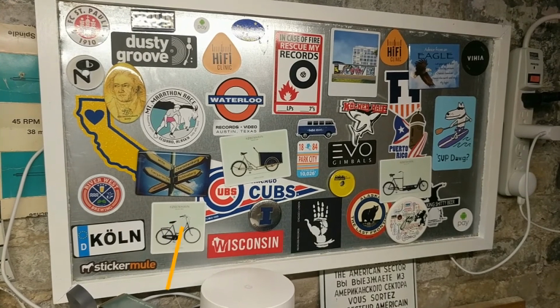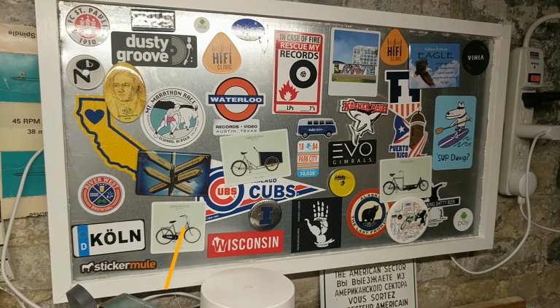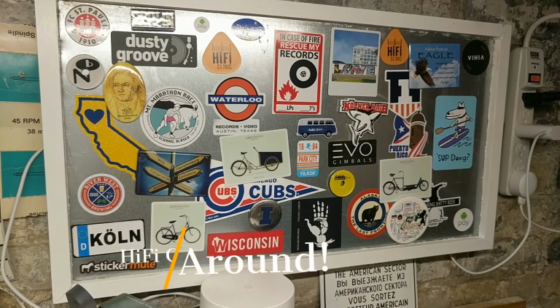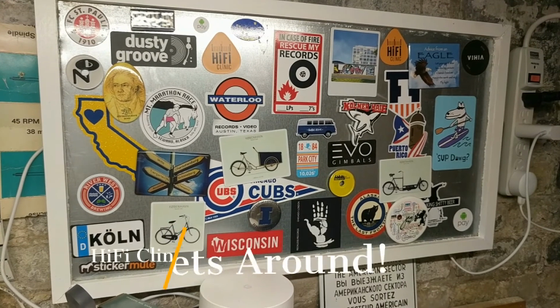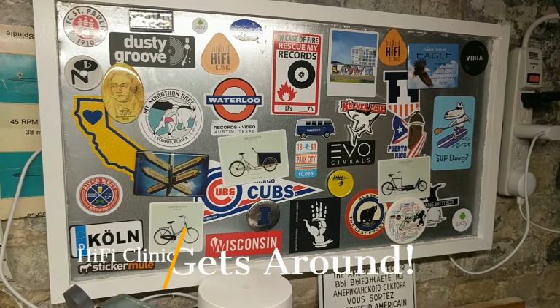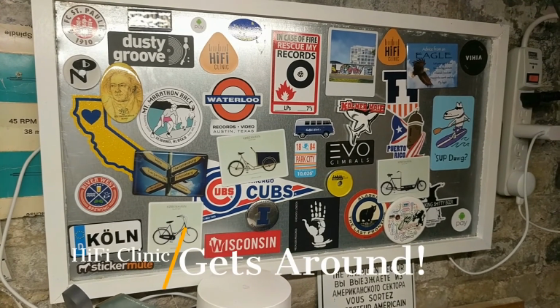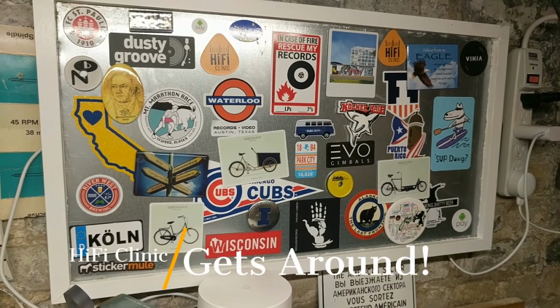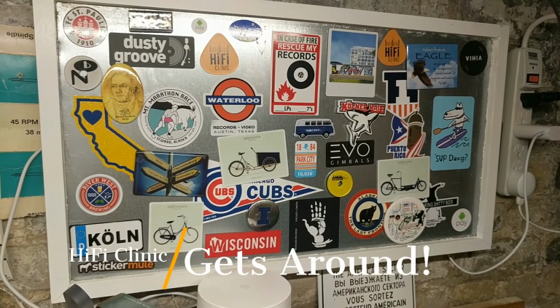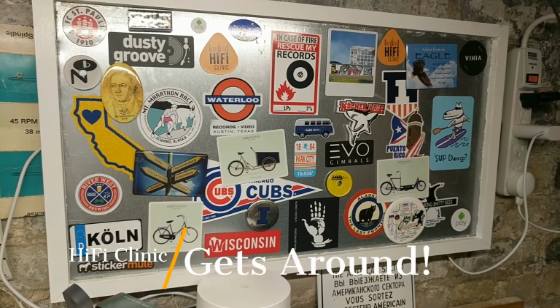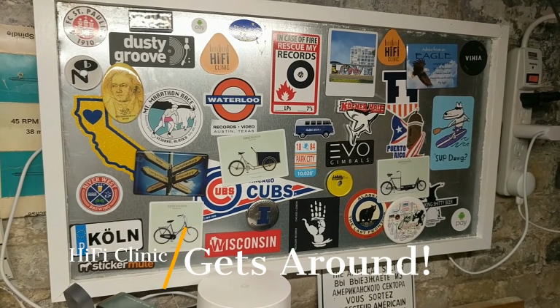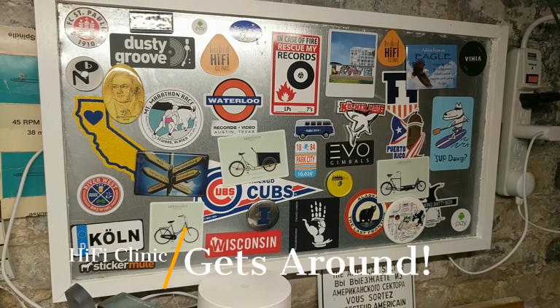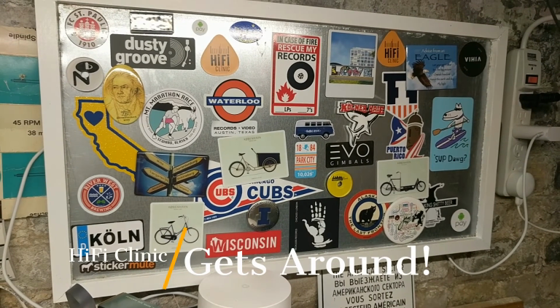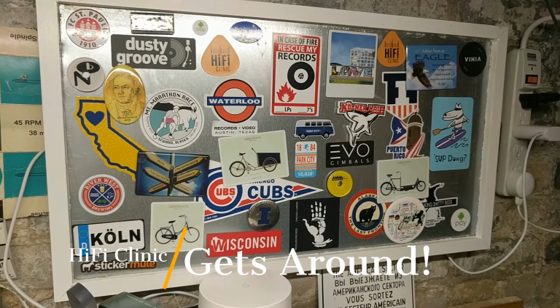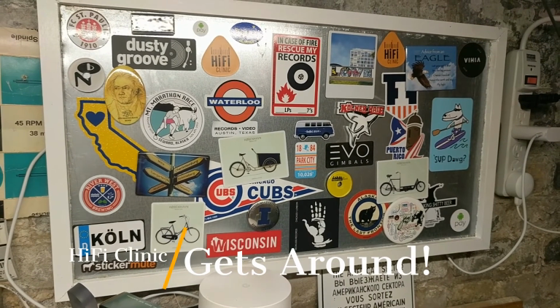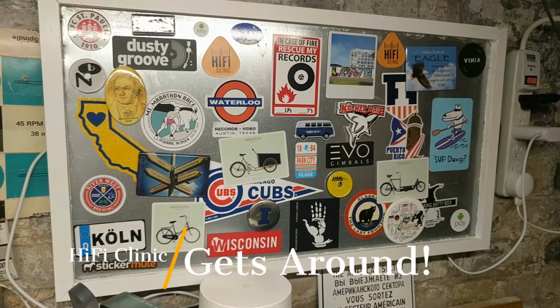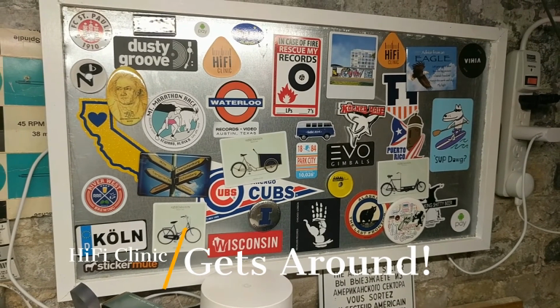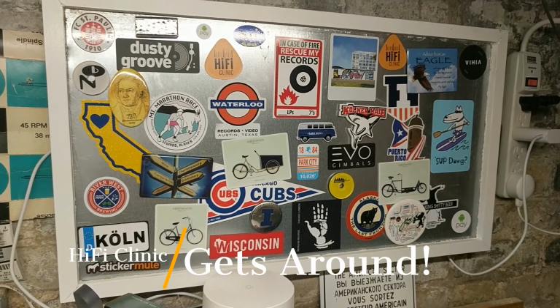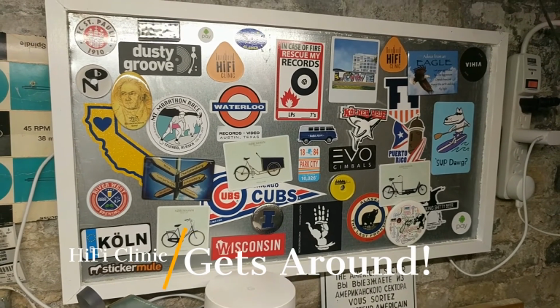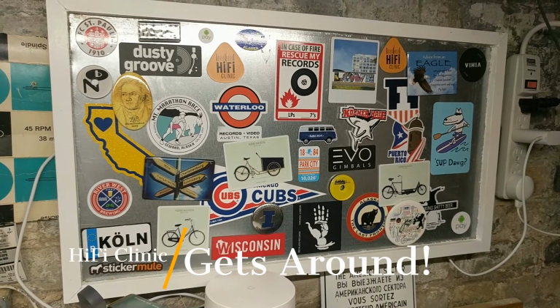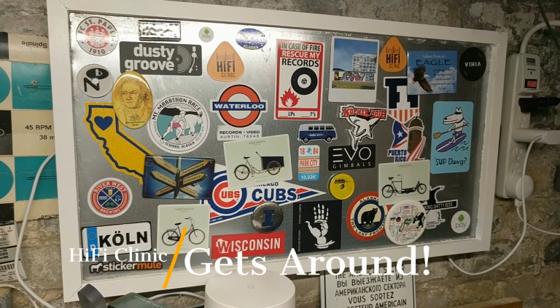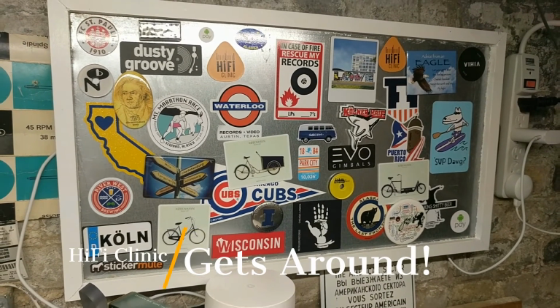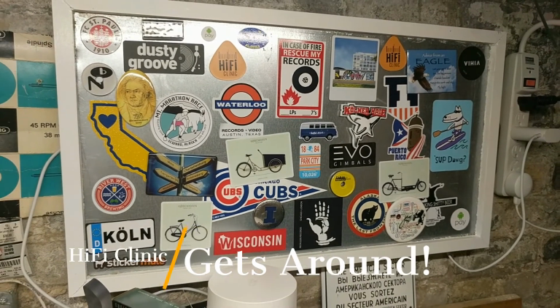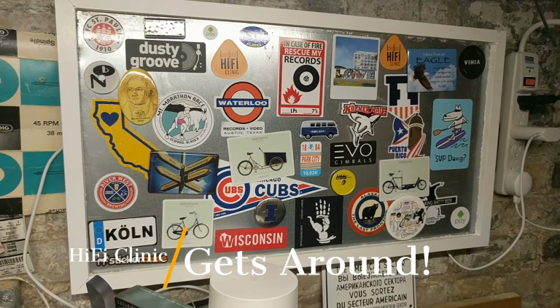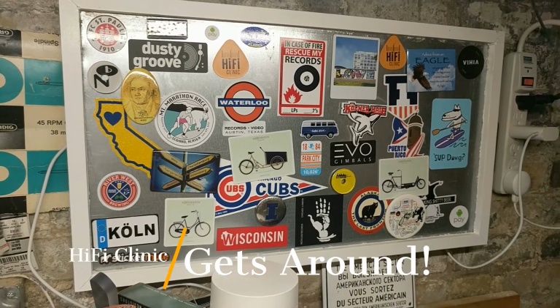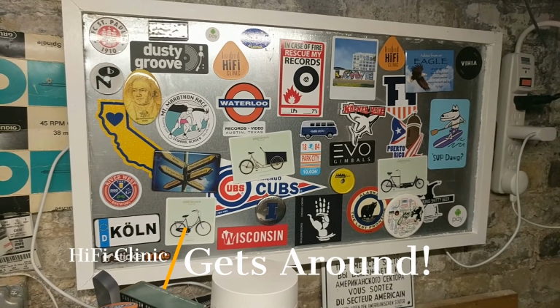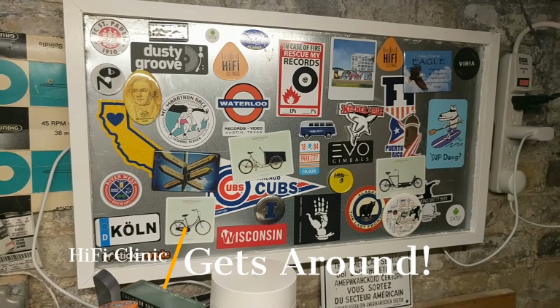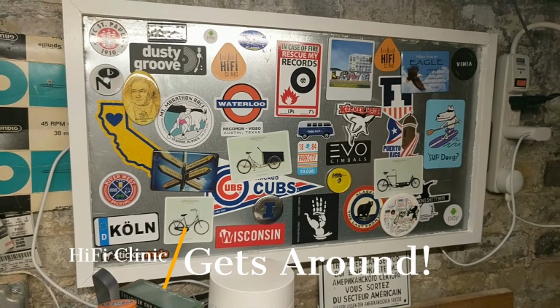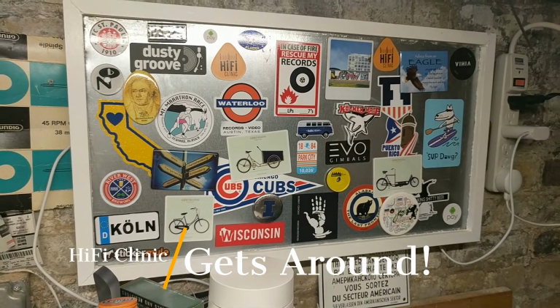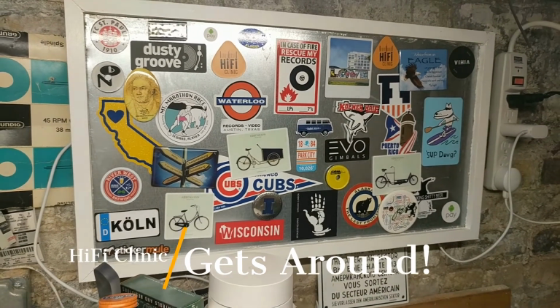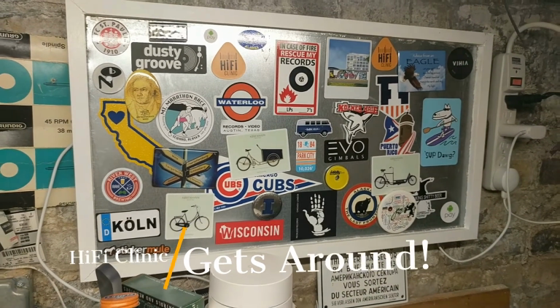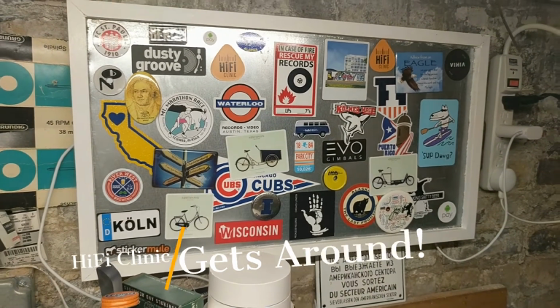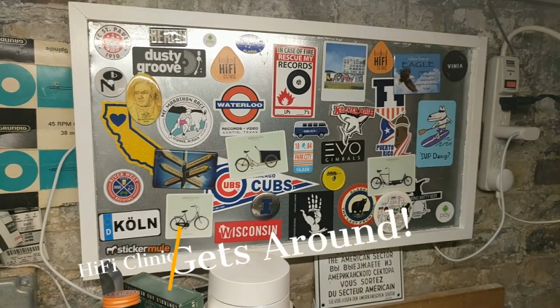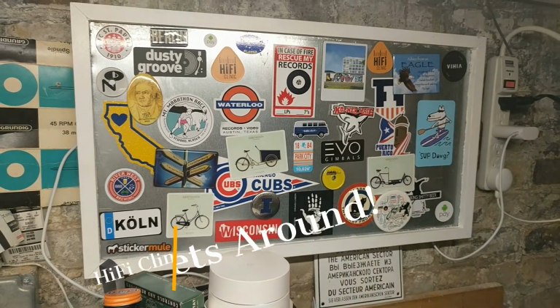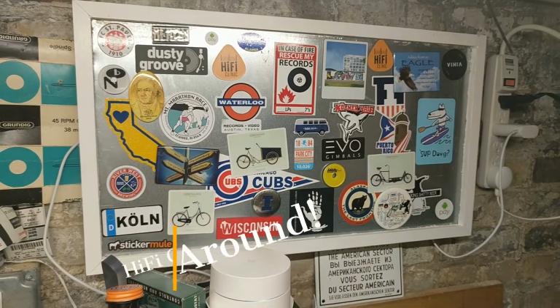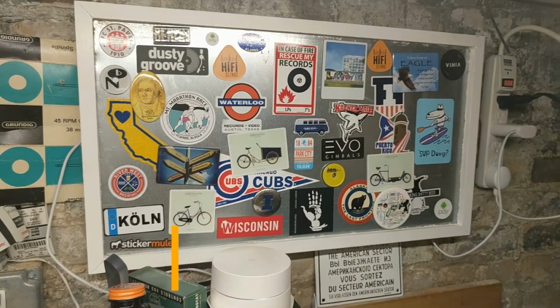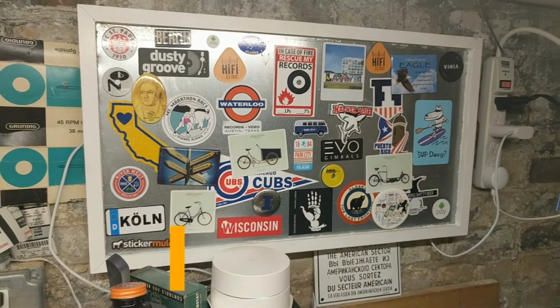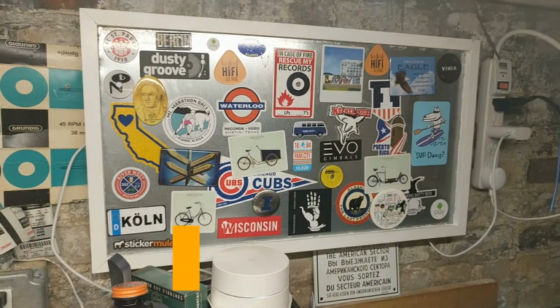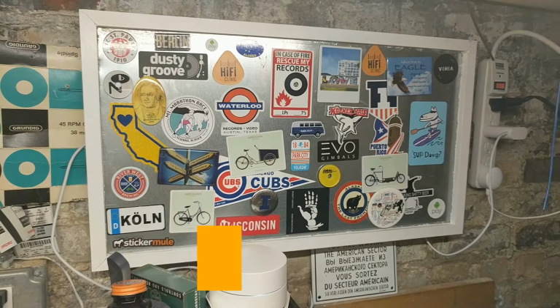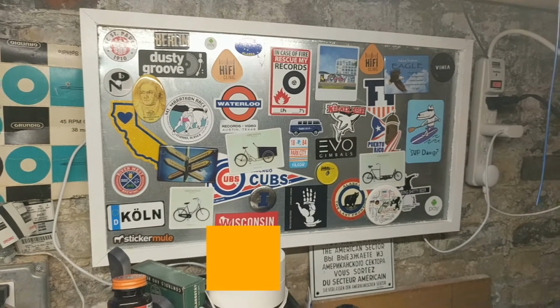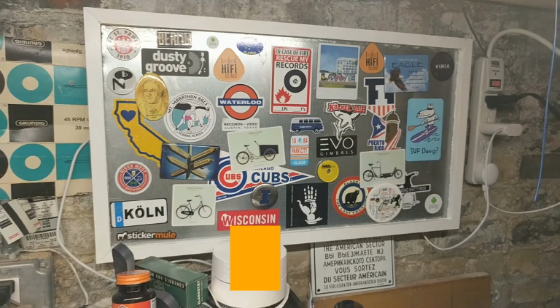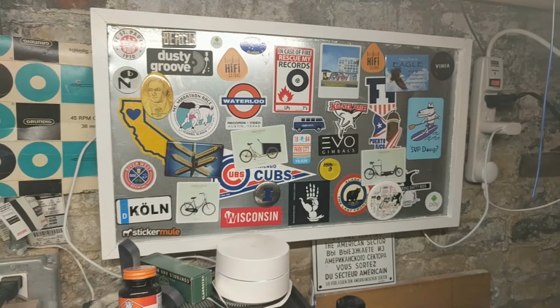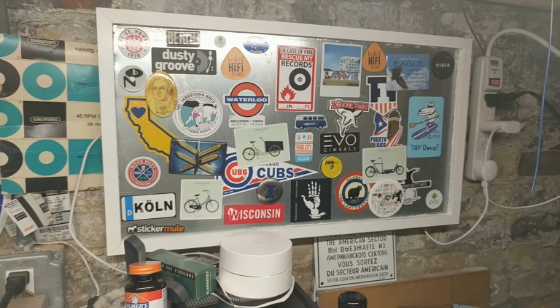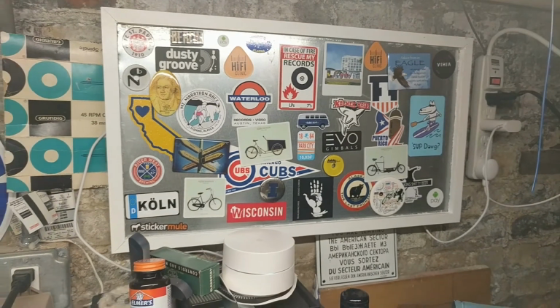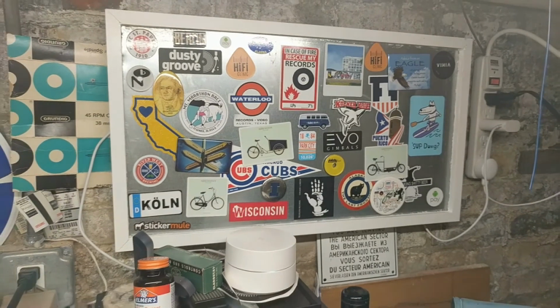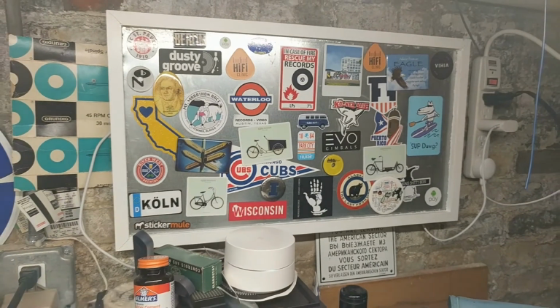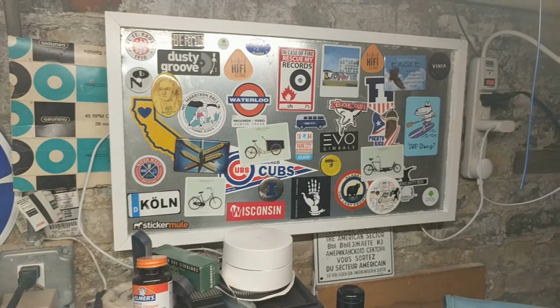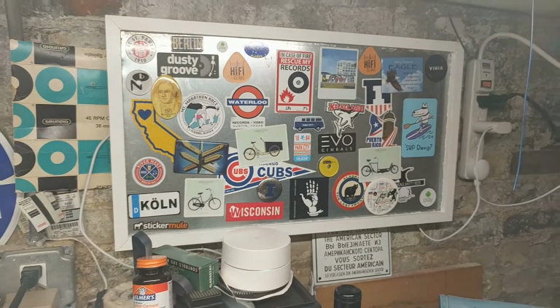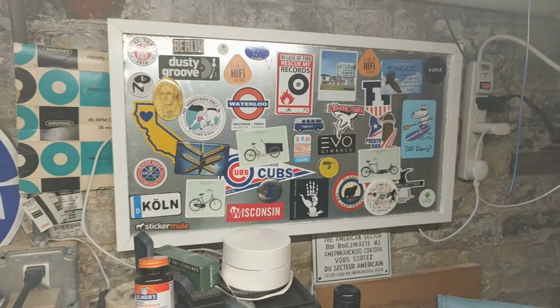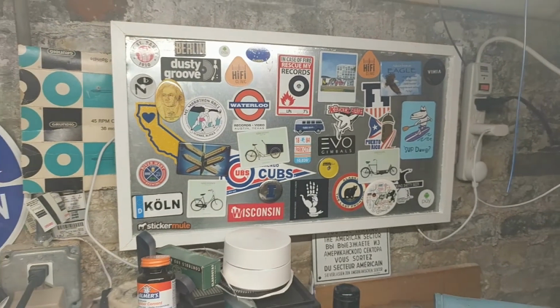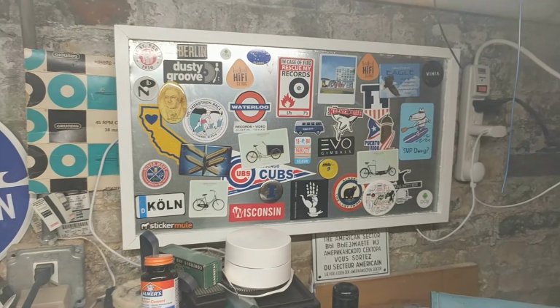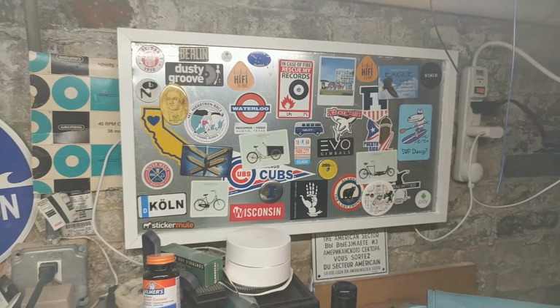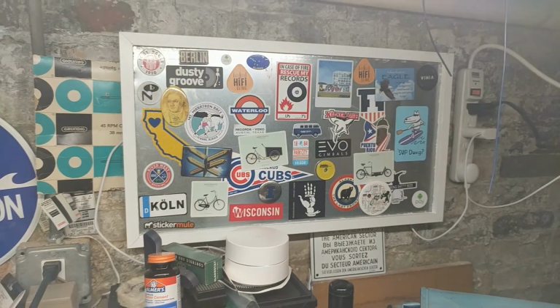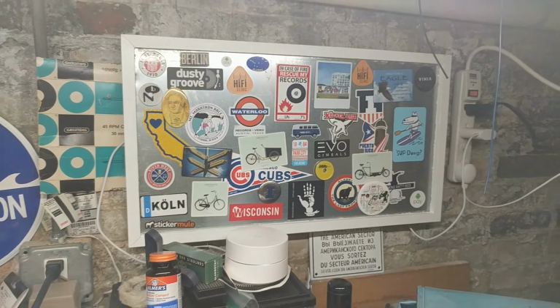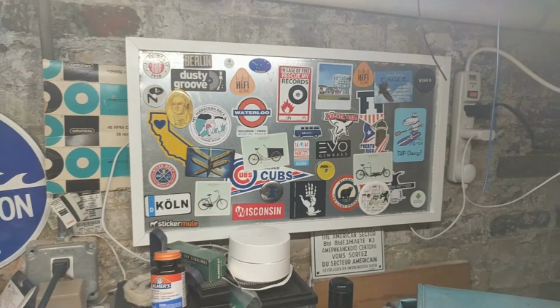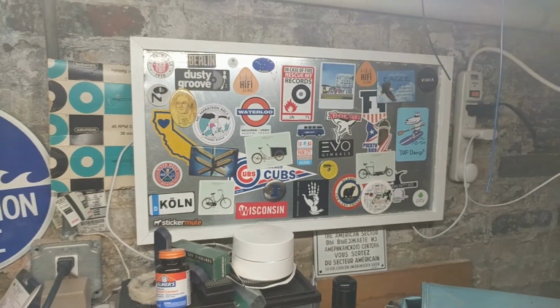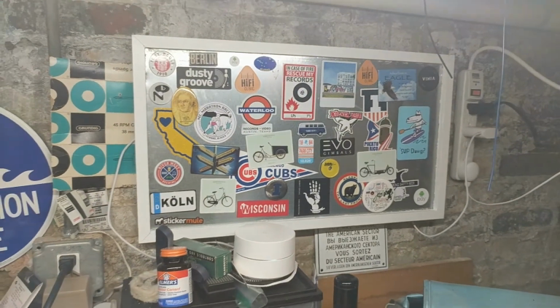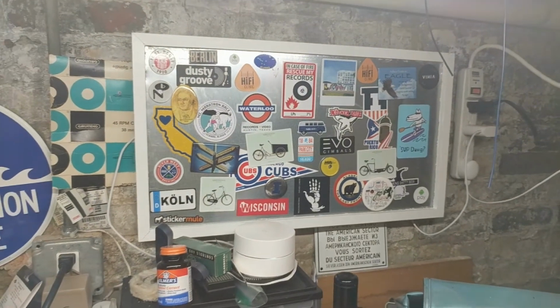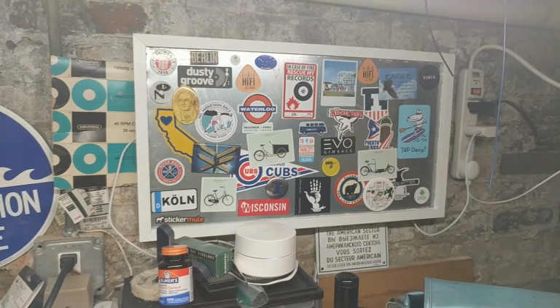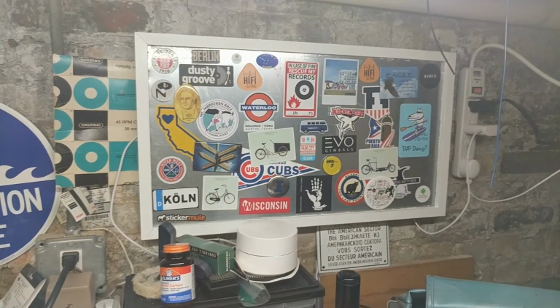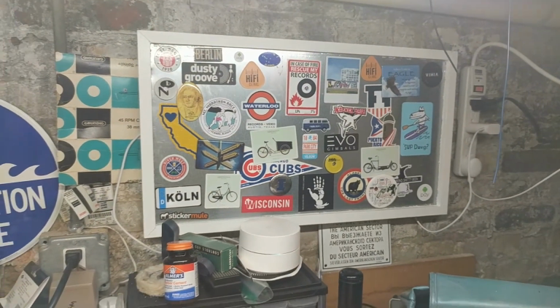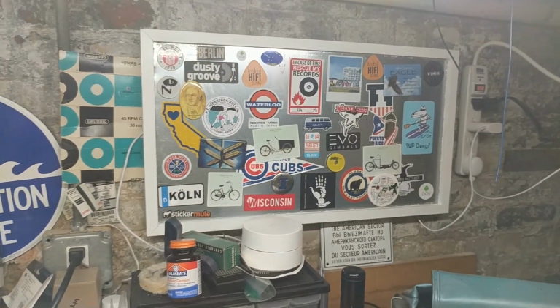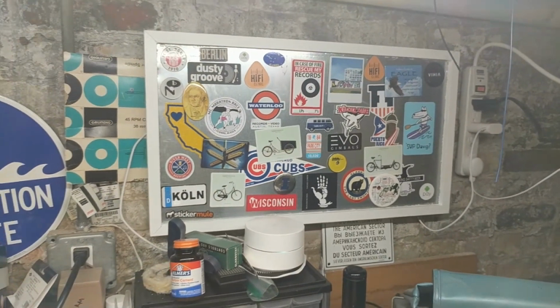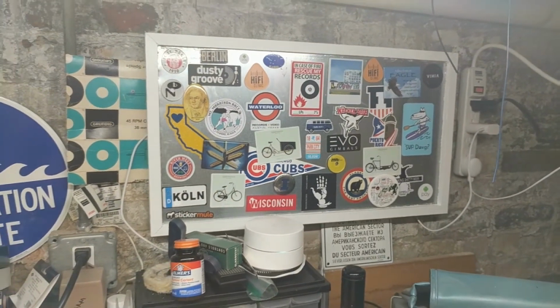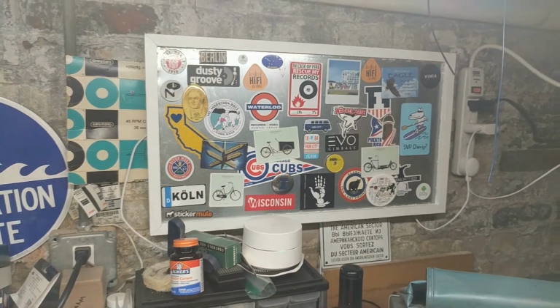Up here you can actually see one of our magnet boards with some swag on there. Thanks for watching. Be sure to subscribe and like the video, and tell your friends. Hi-Fi Clinic out.